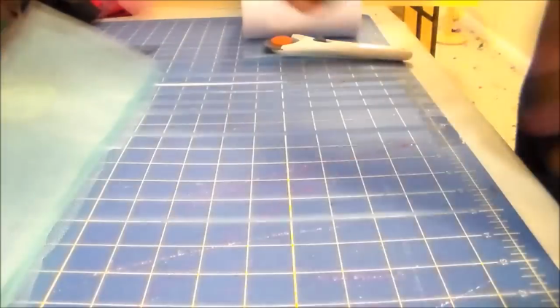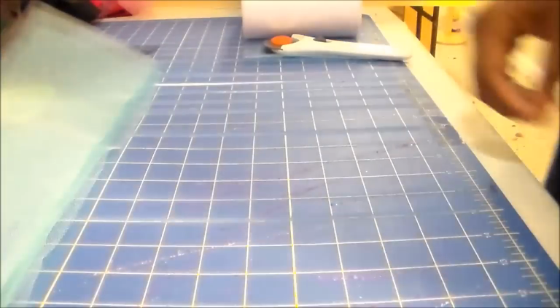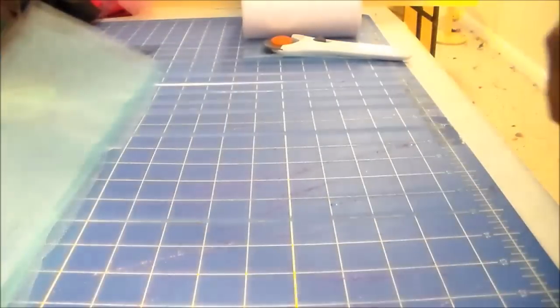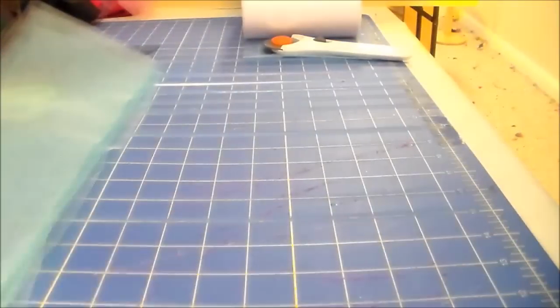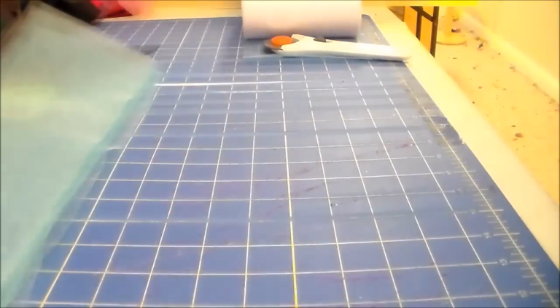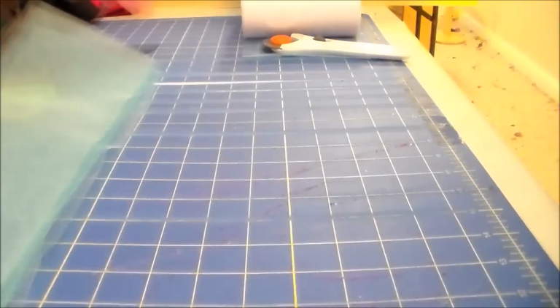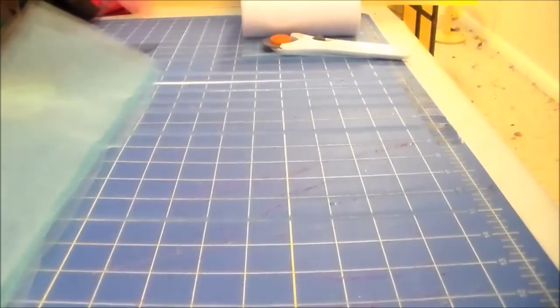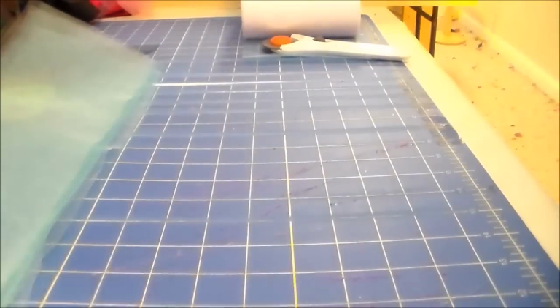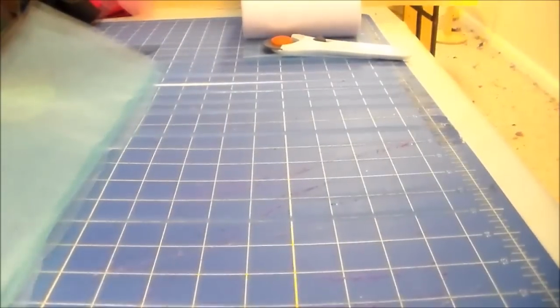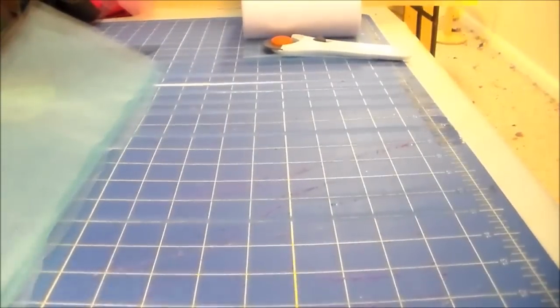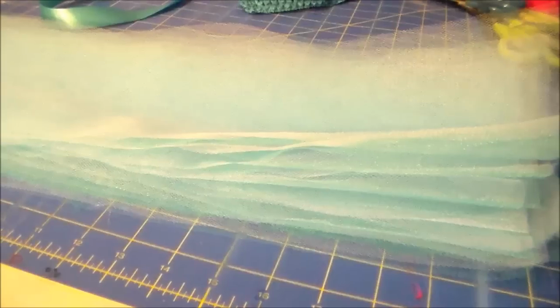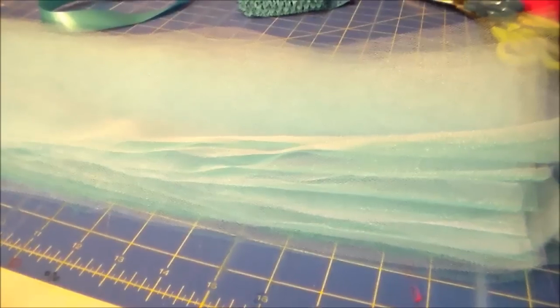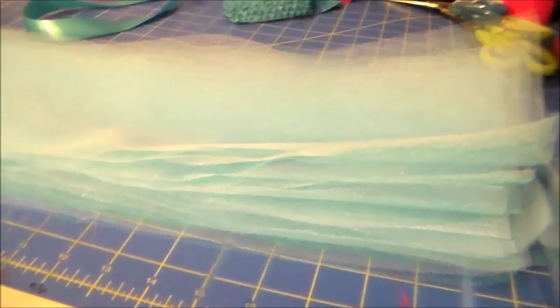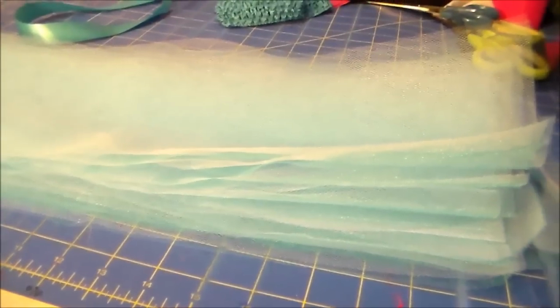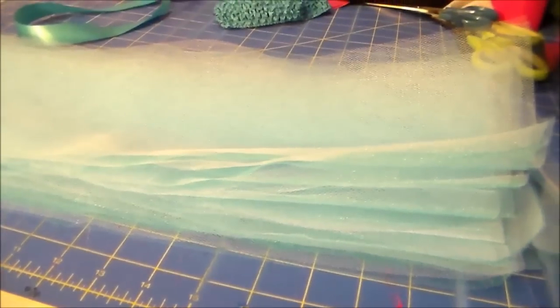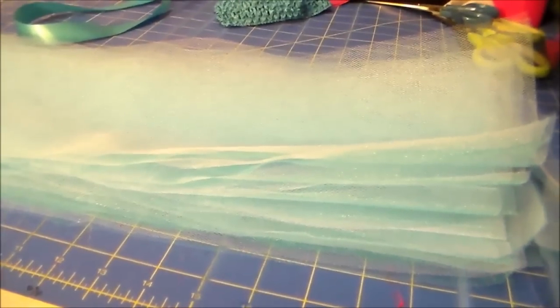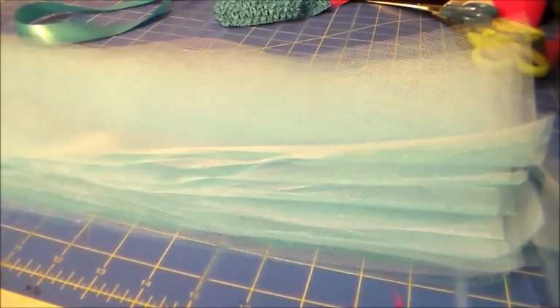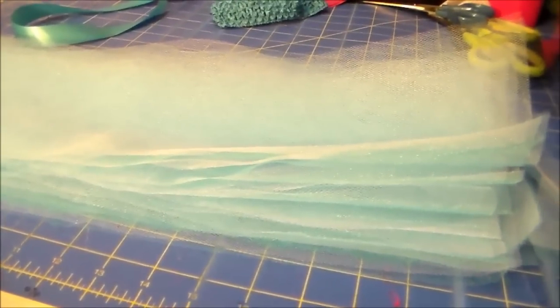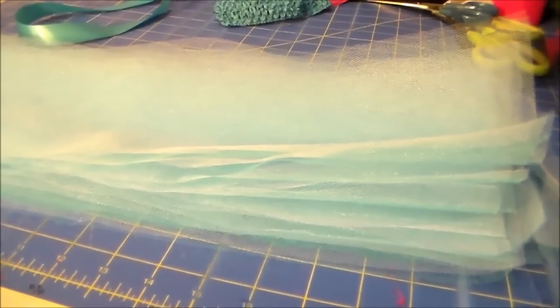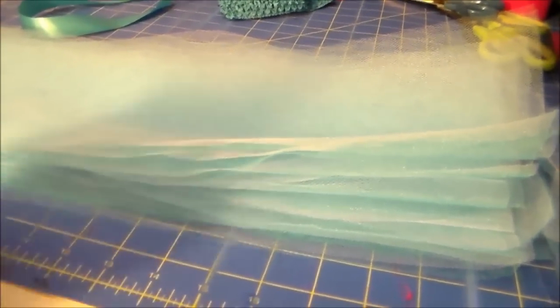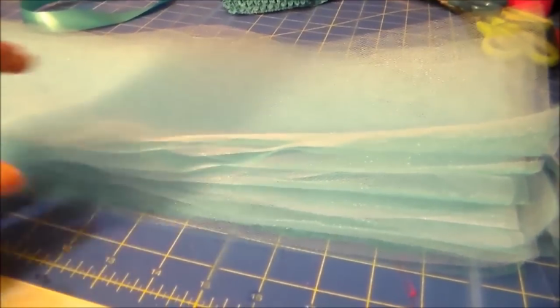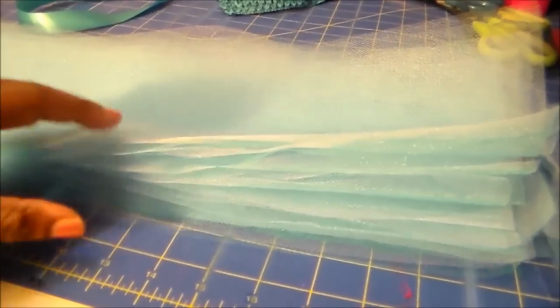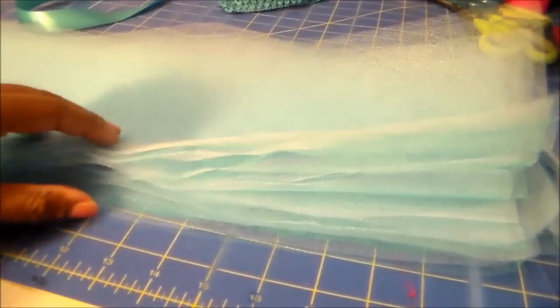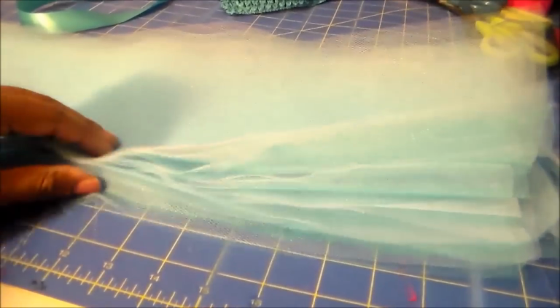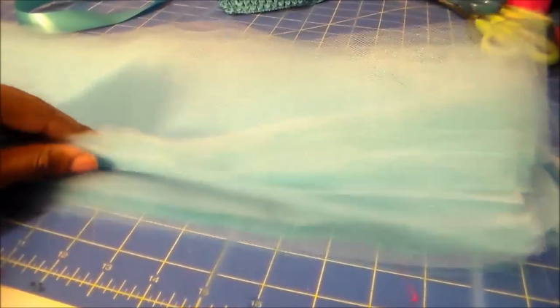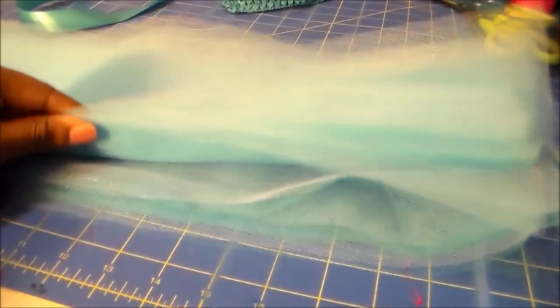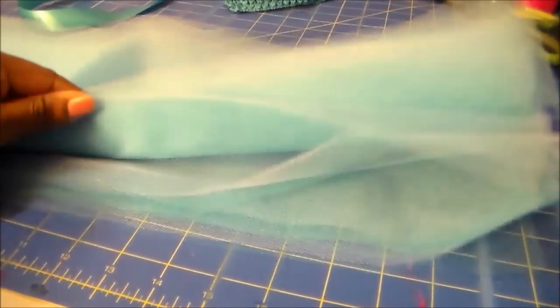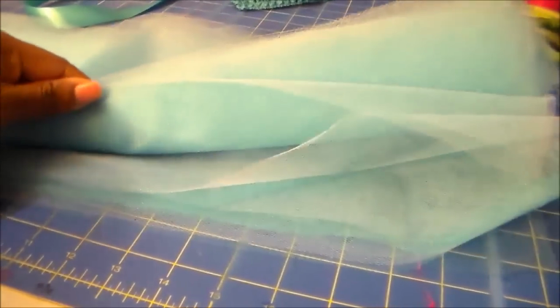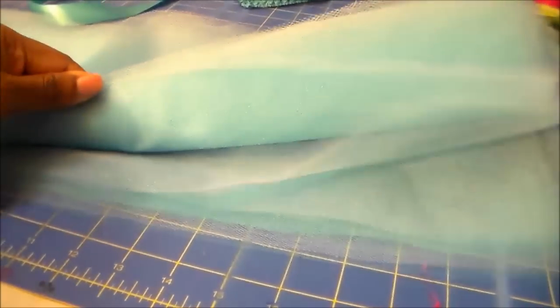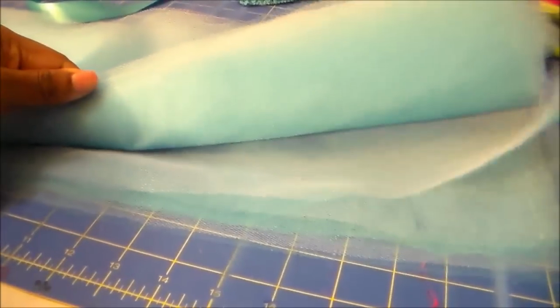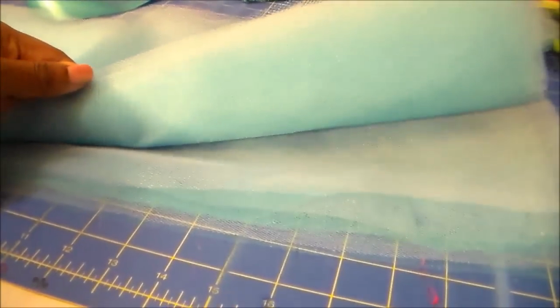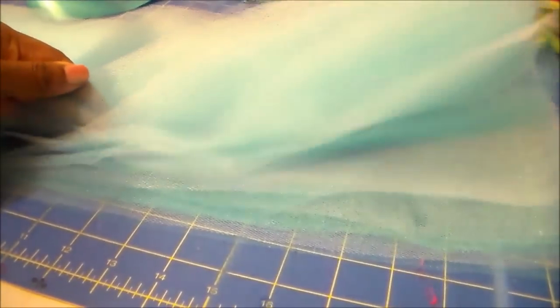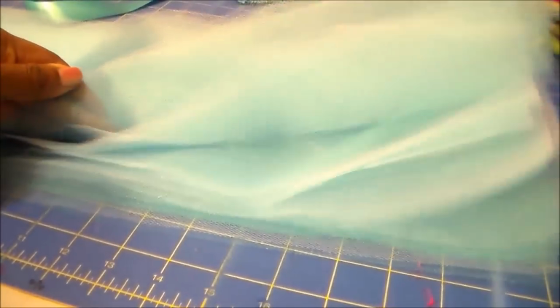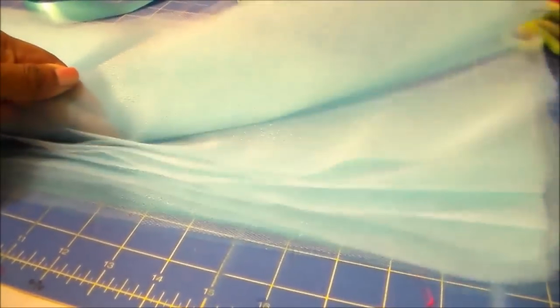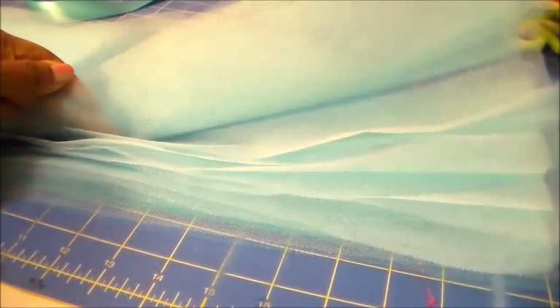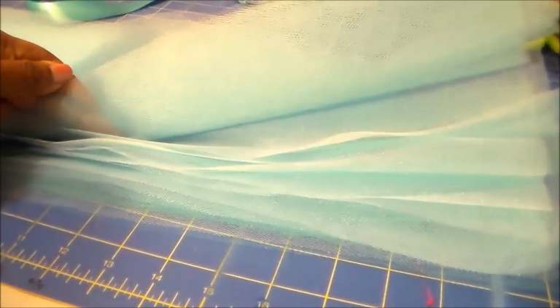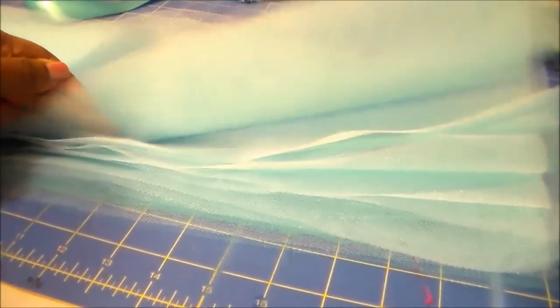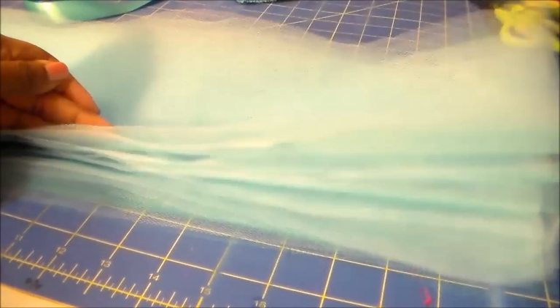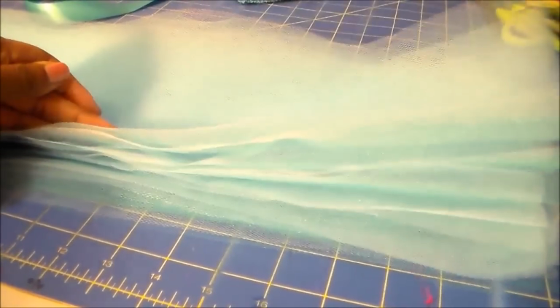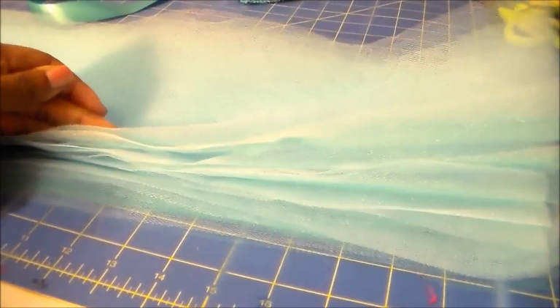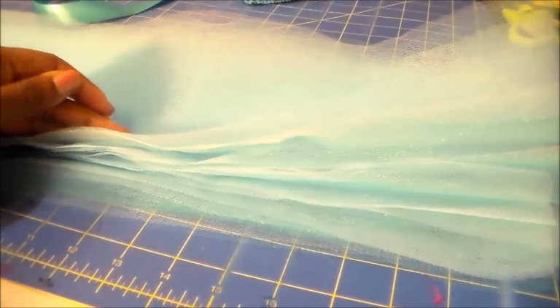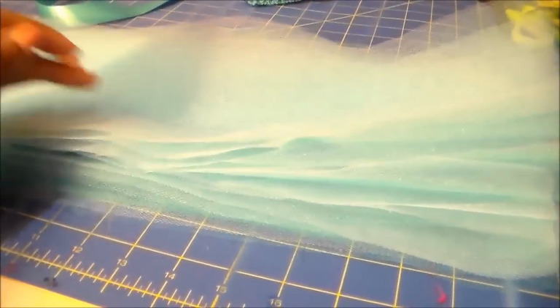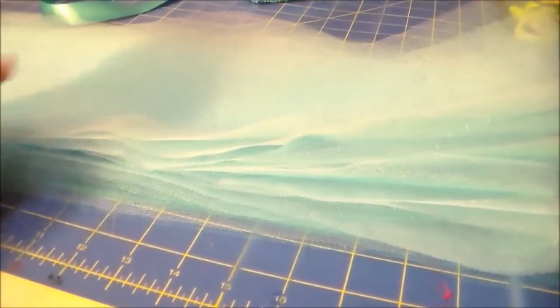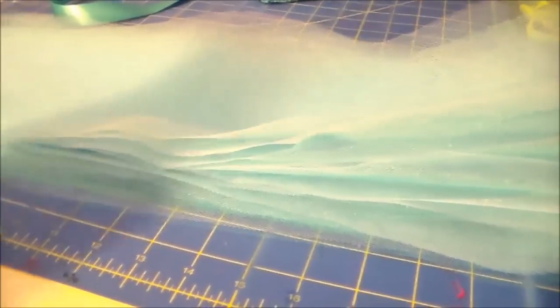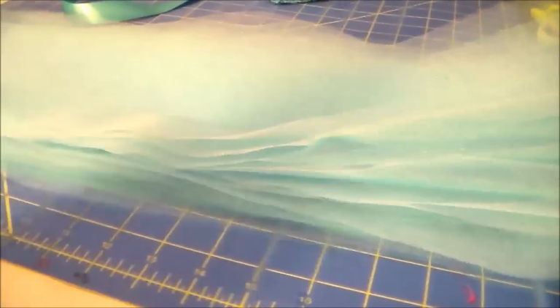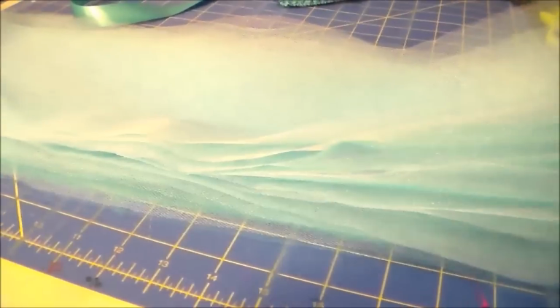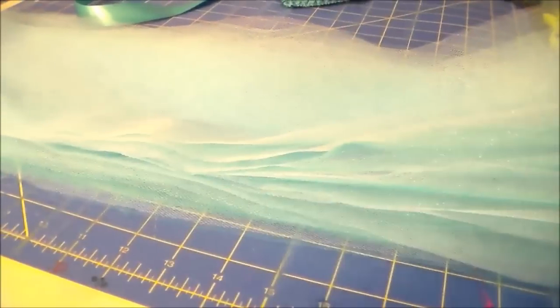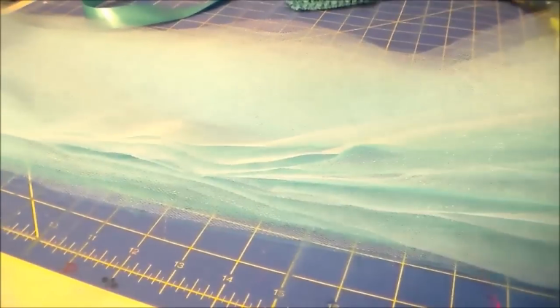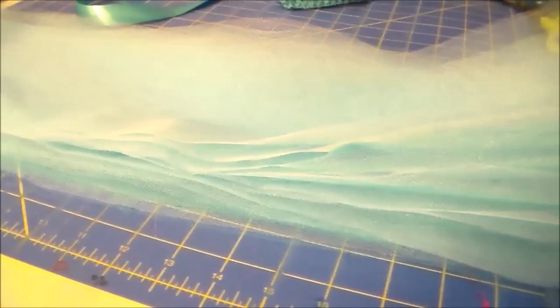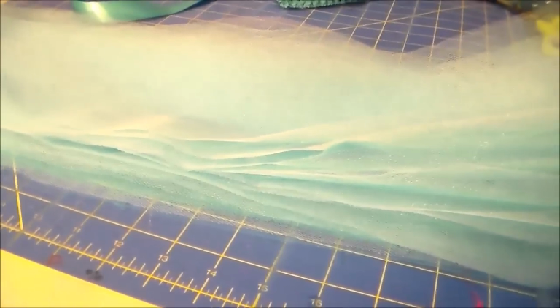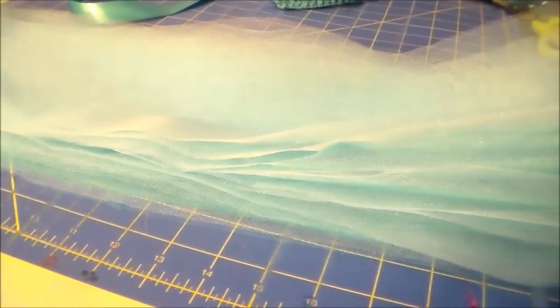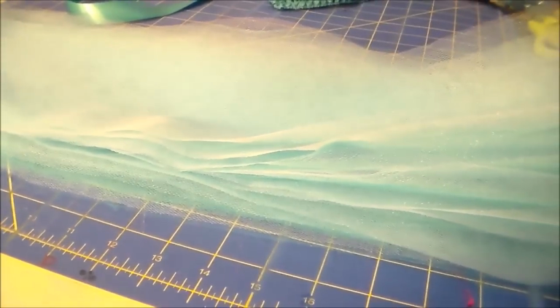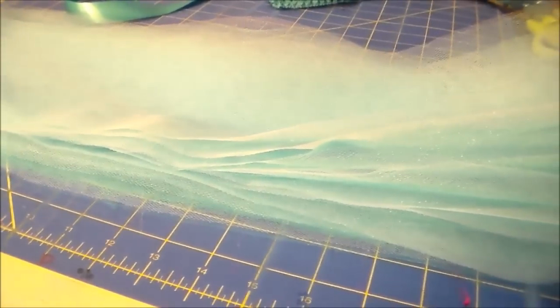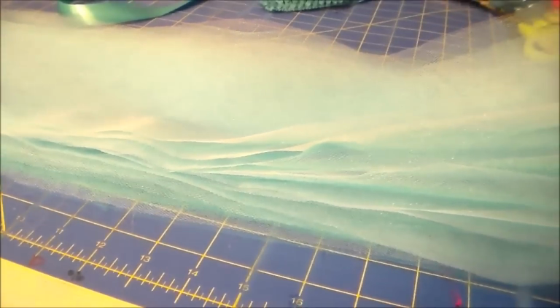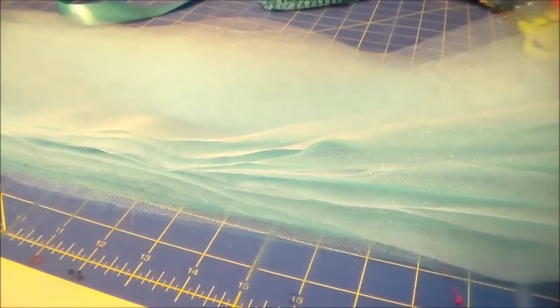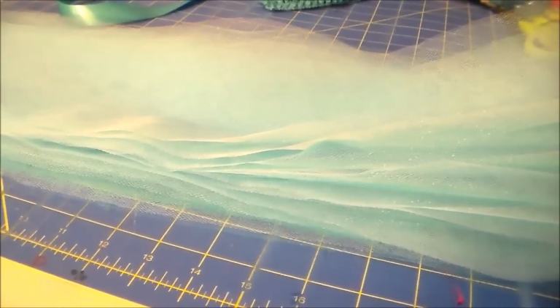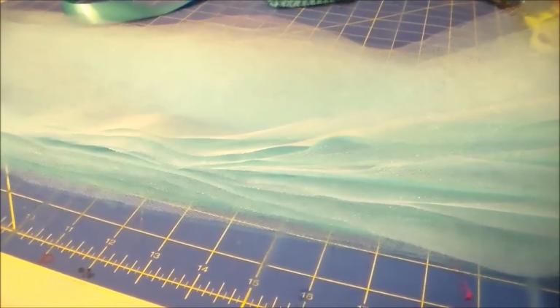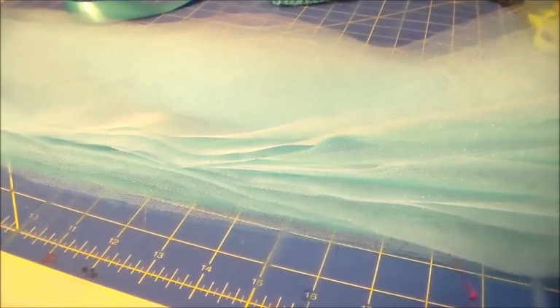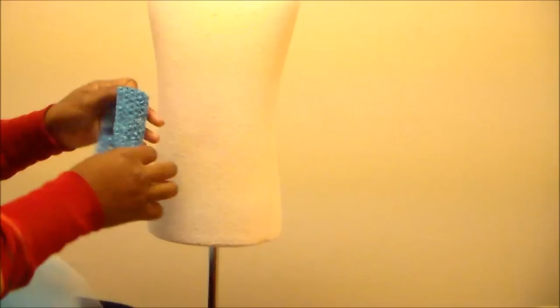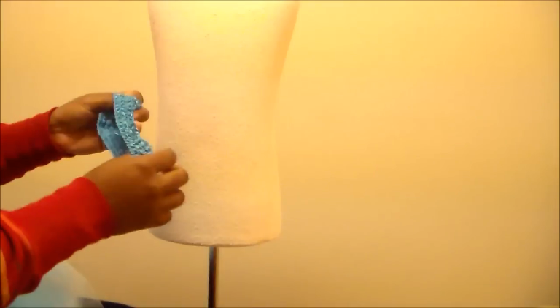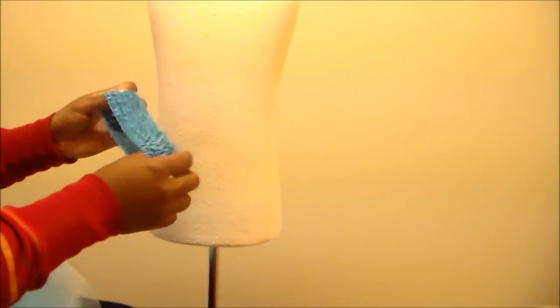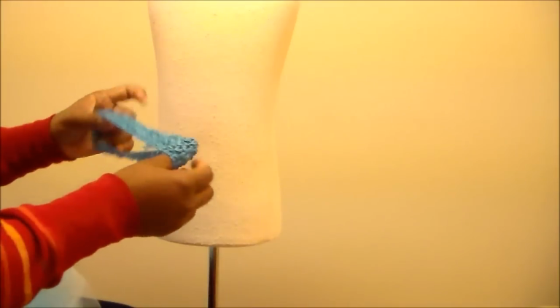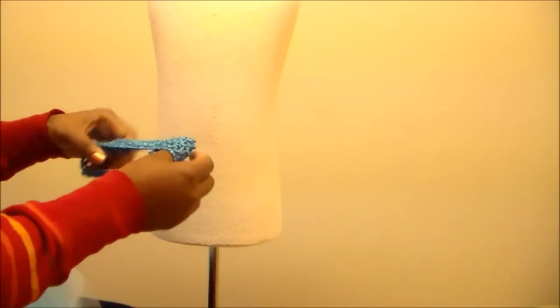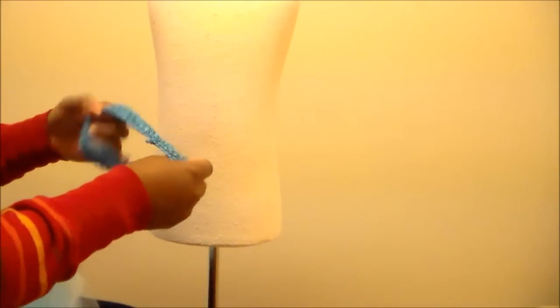Just keep cutting — you're going to need a big stack. I have a small stack here, but I ended up cutting maybe three more times.